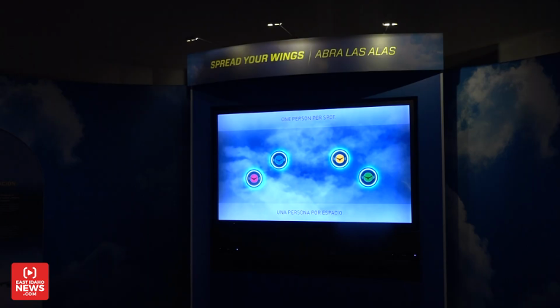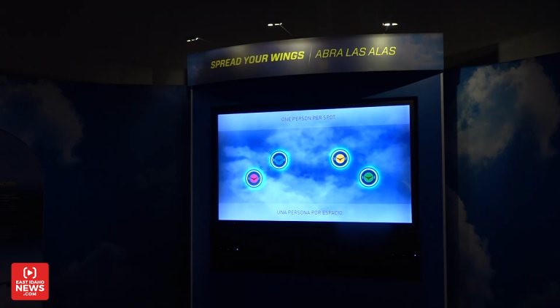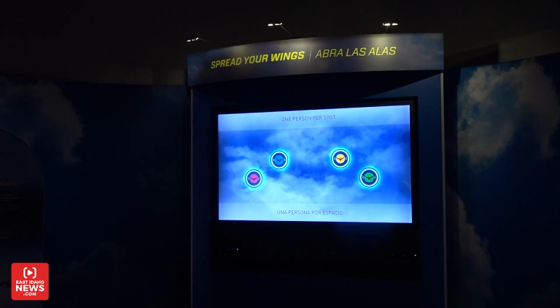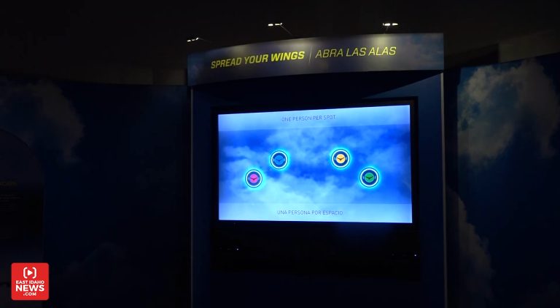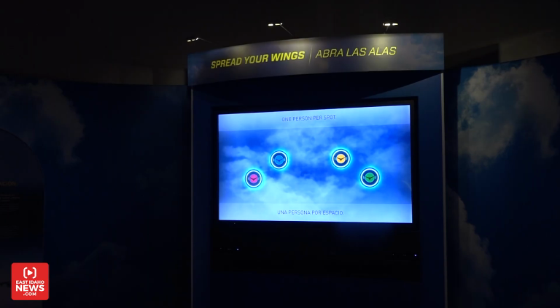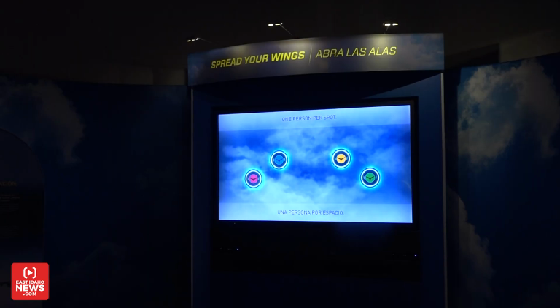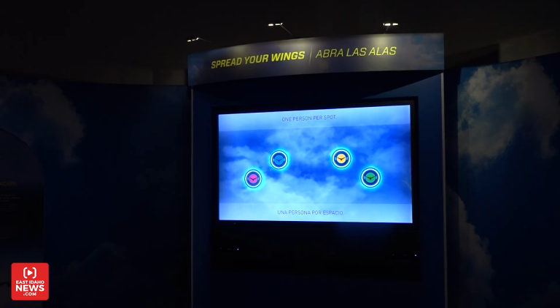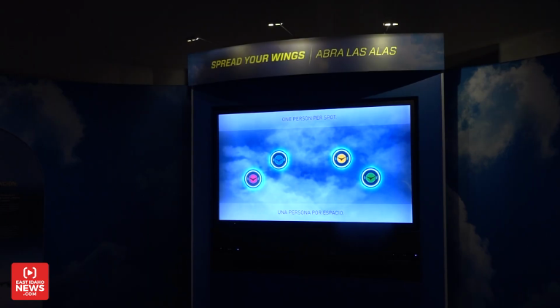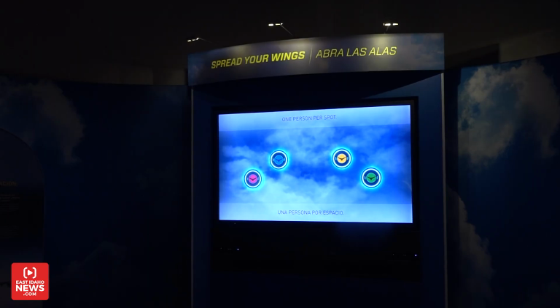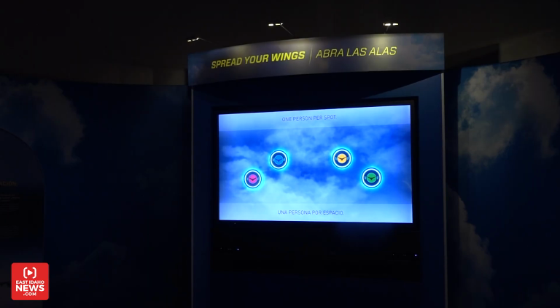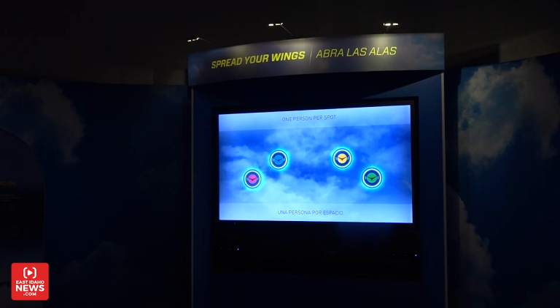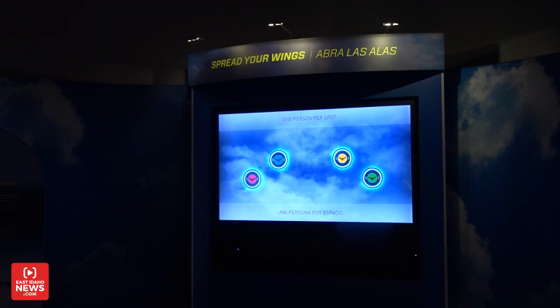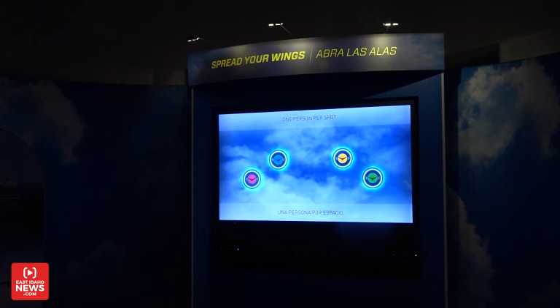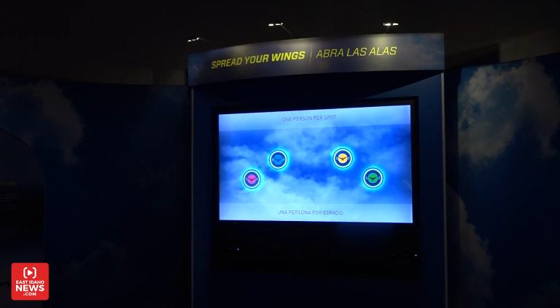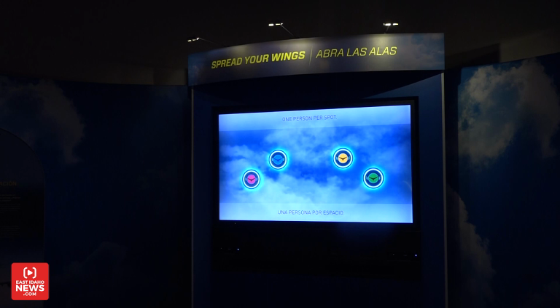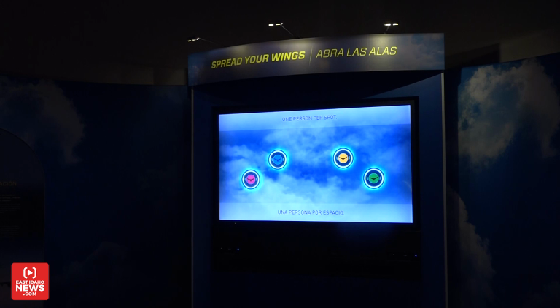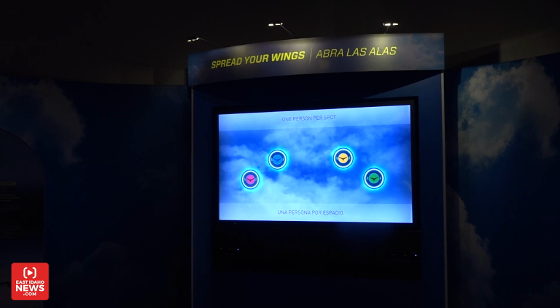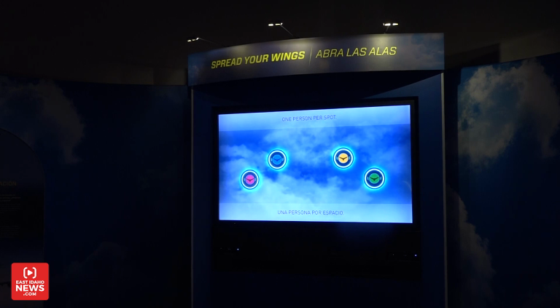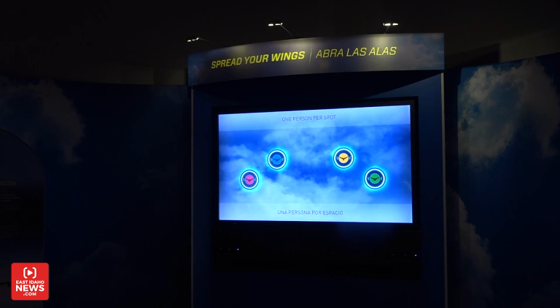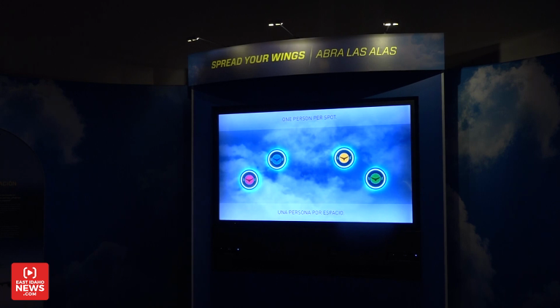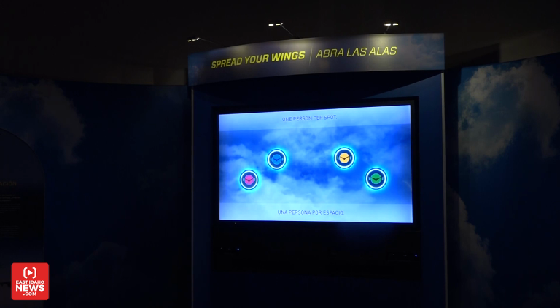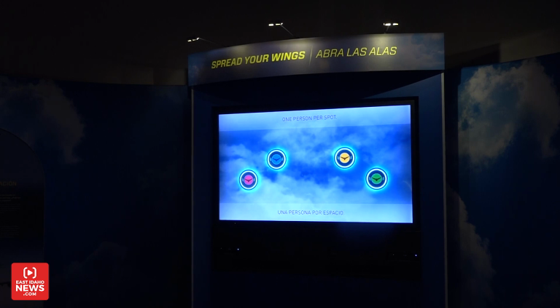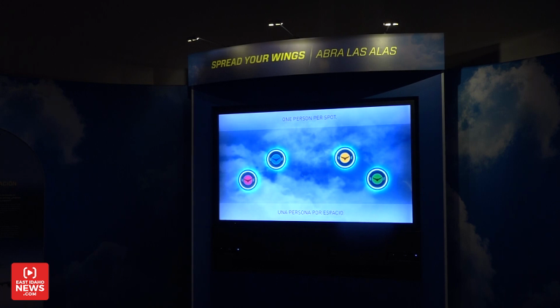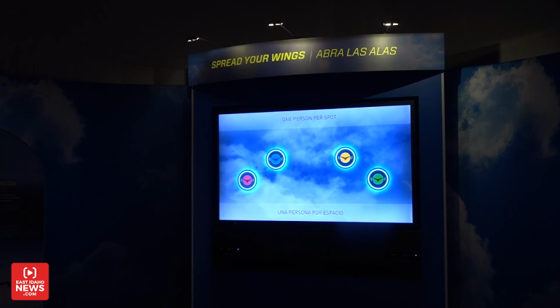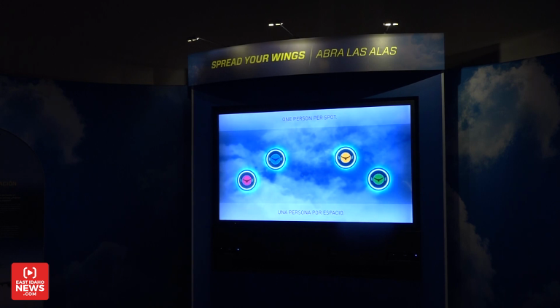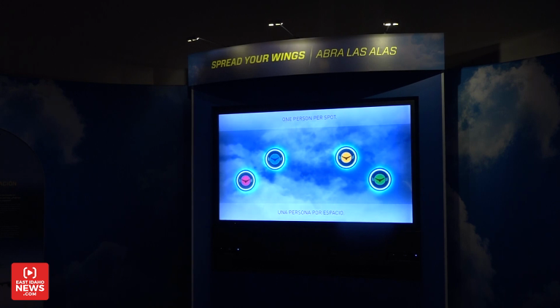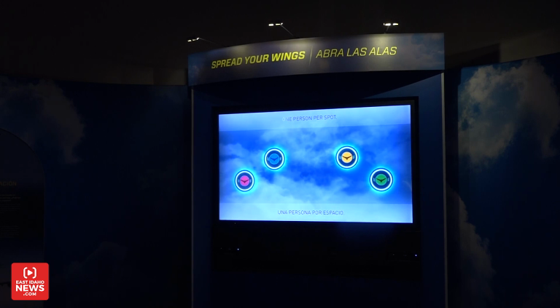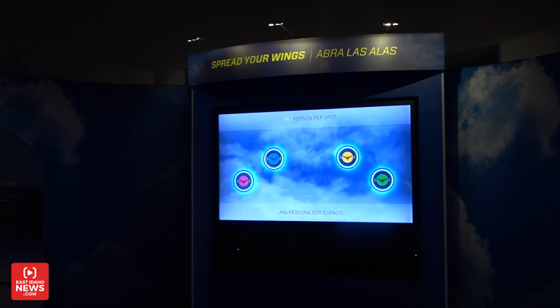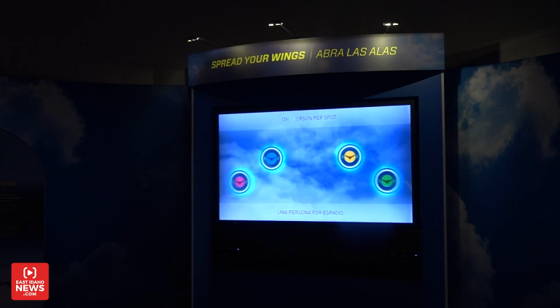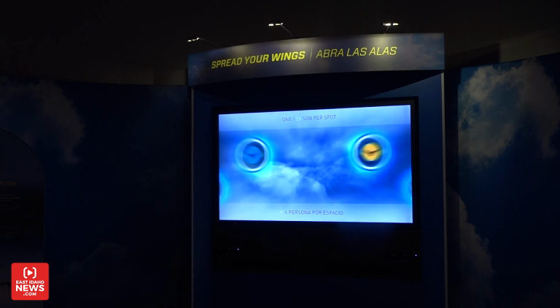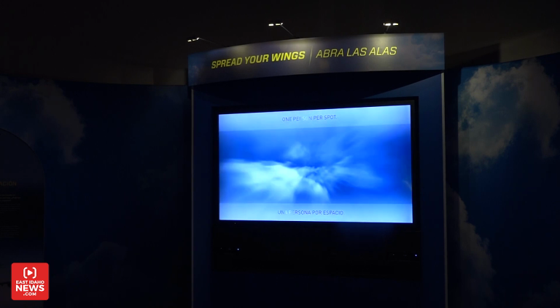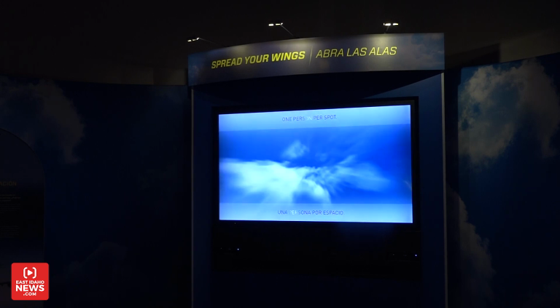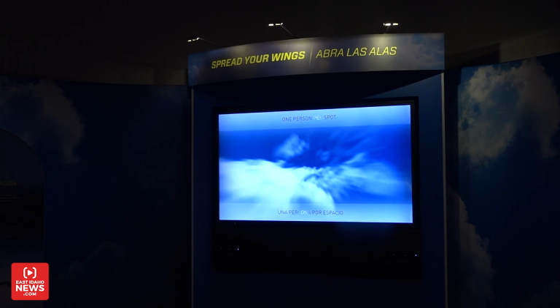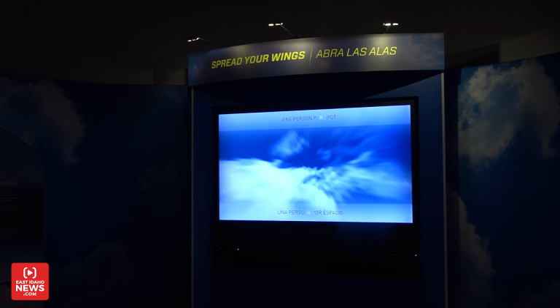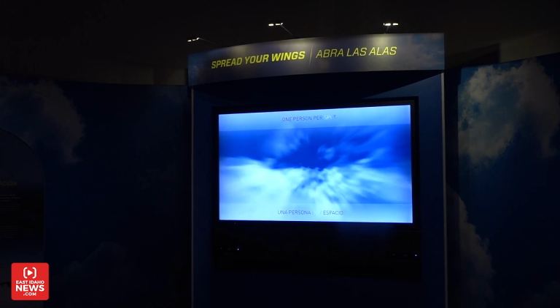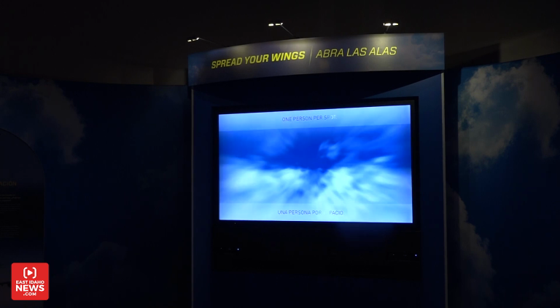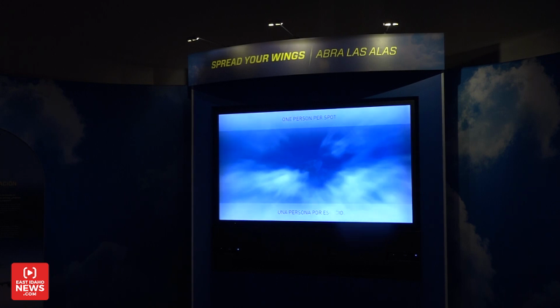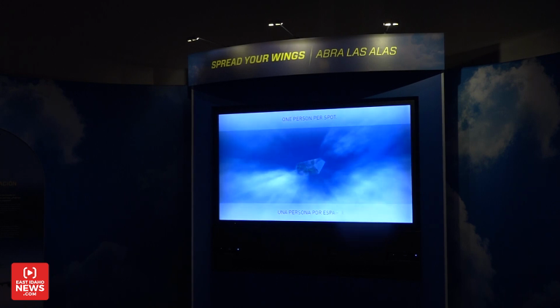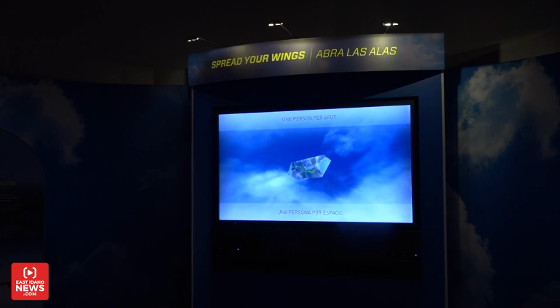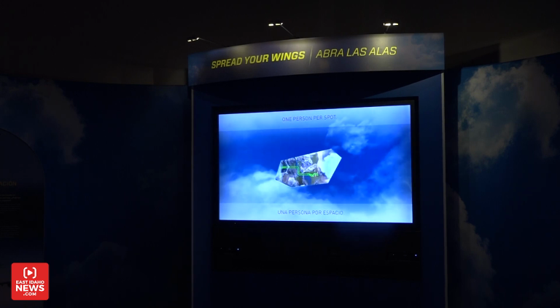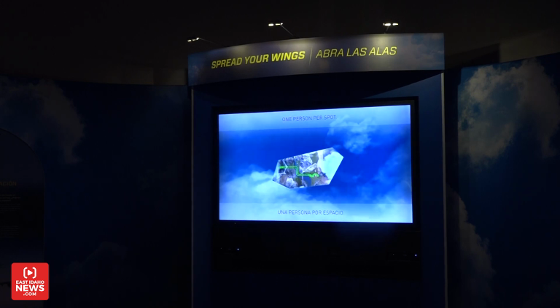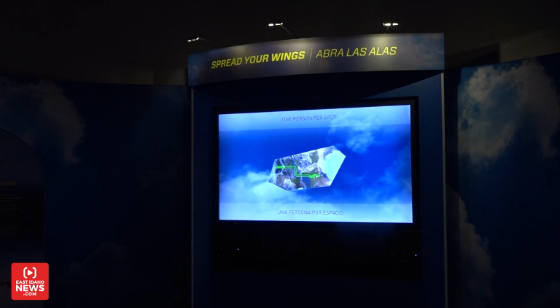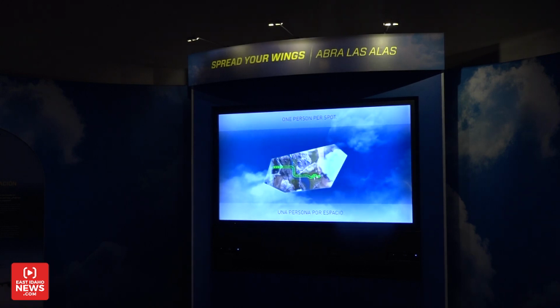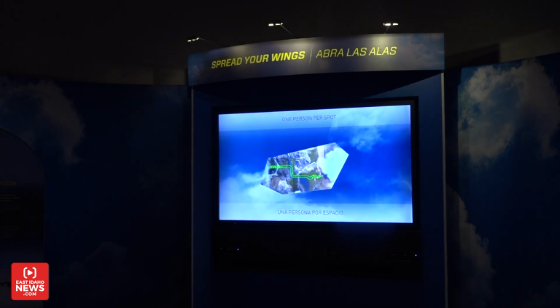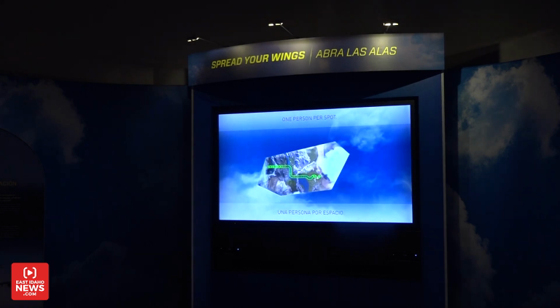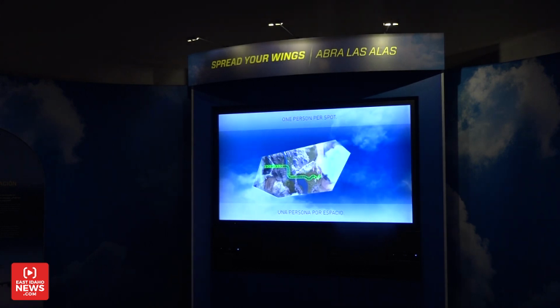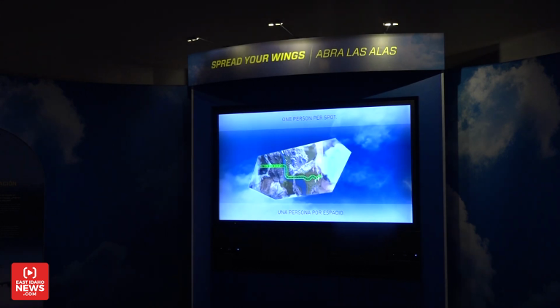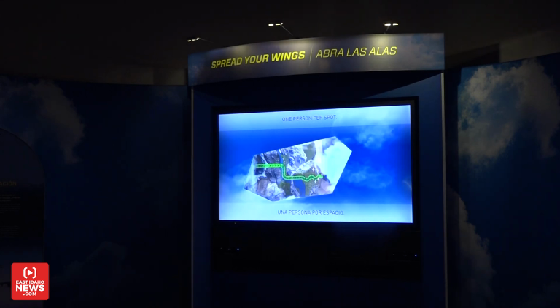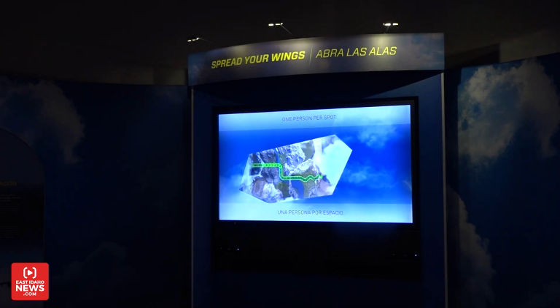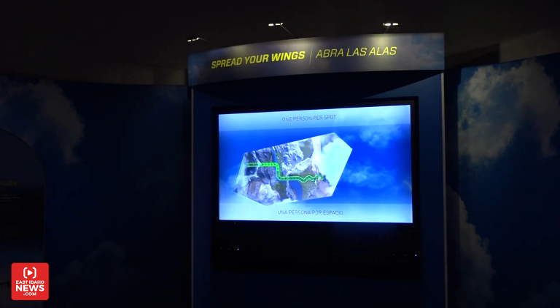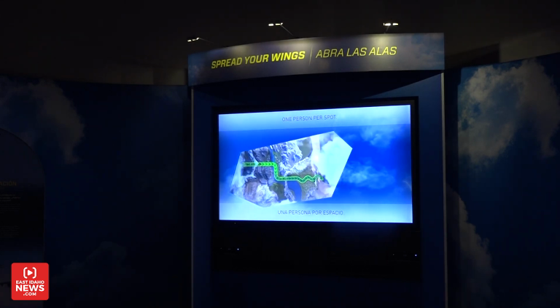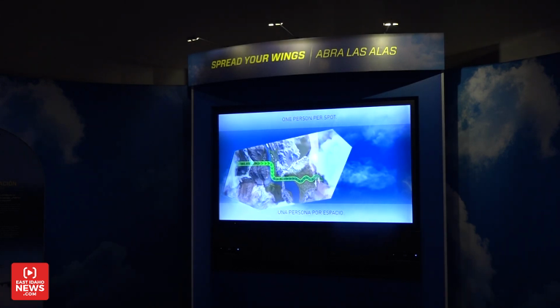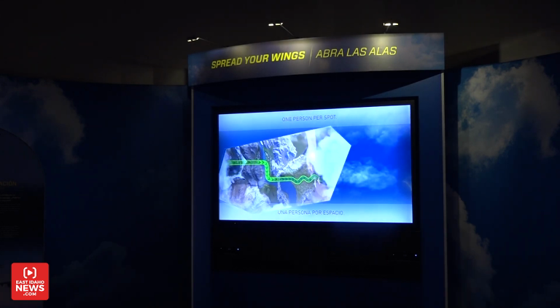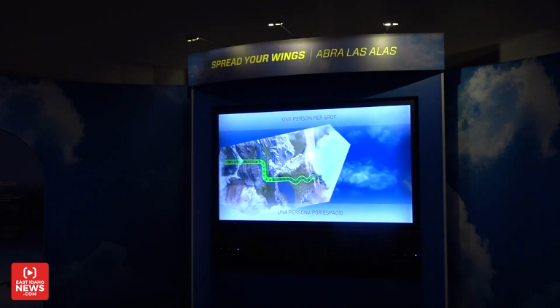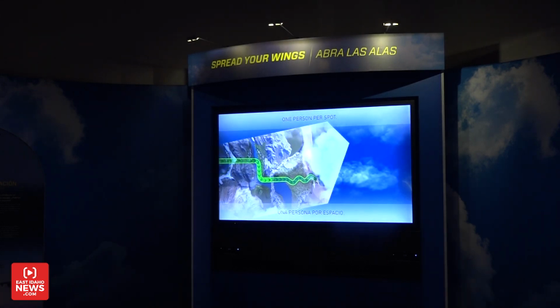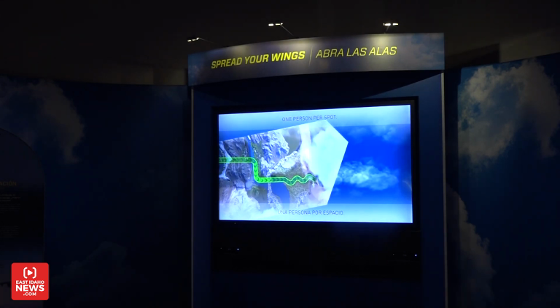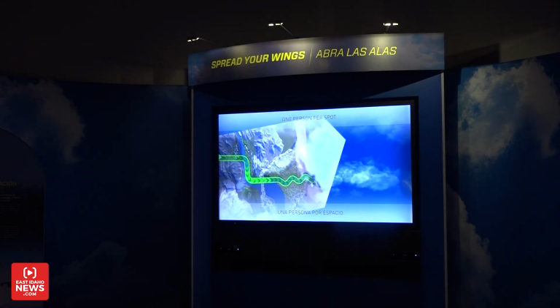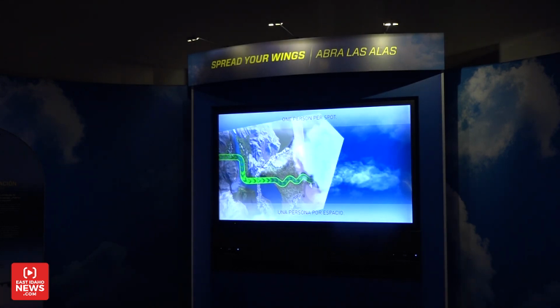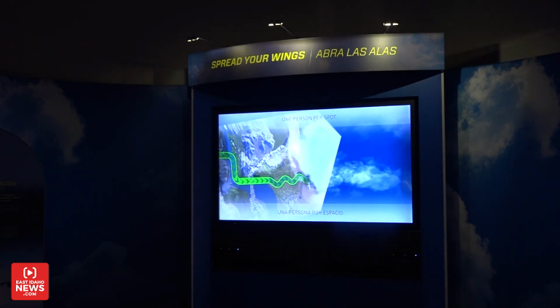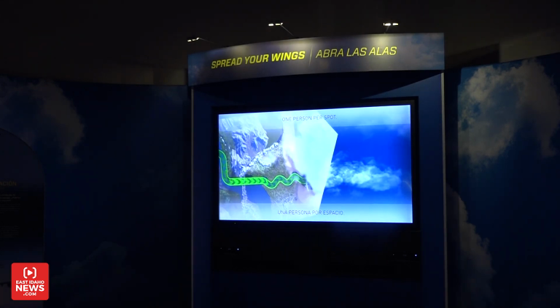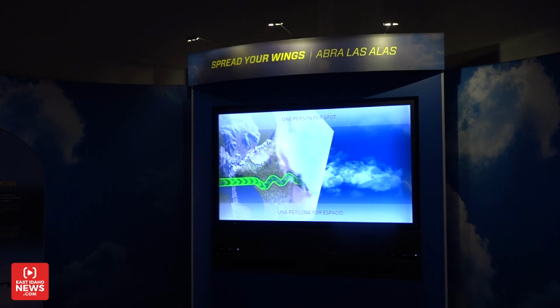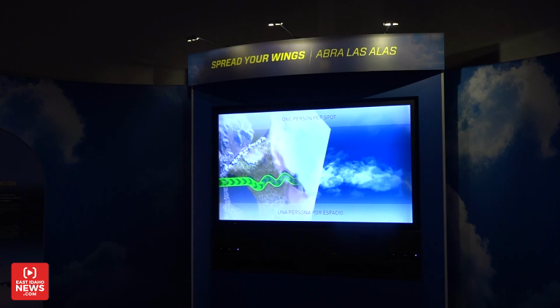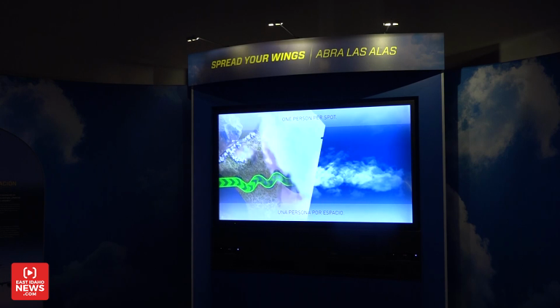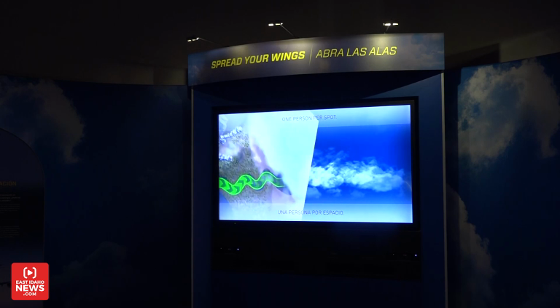One of my favorite things about this exhibit is that it's incredibly immersive, so you come in and you feel like you are in a futuristic landscape almost.